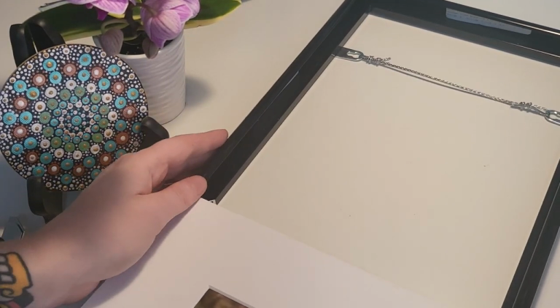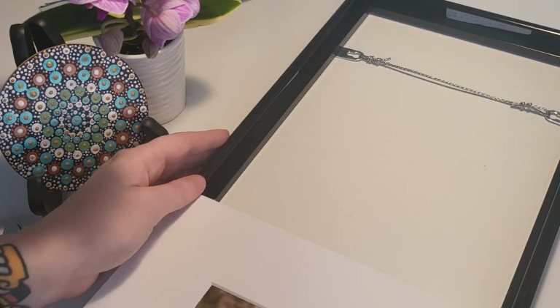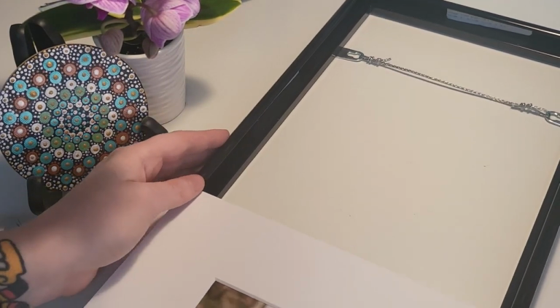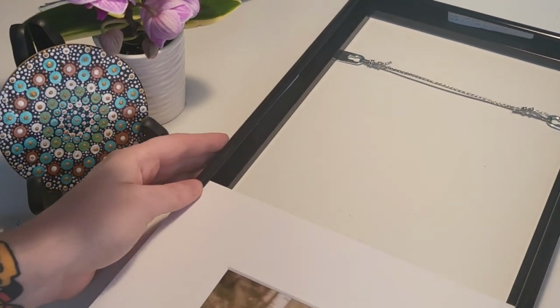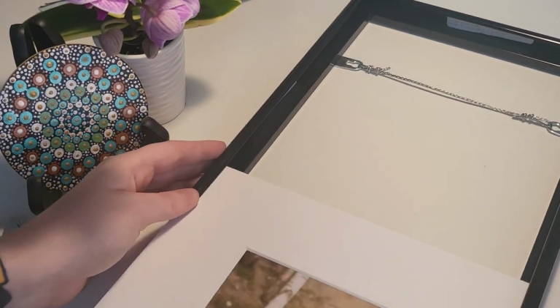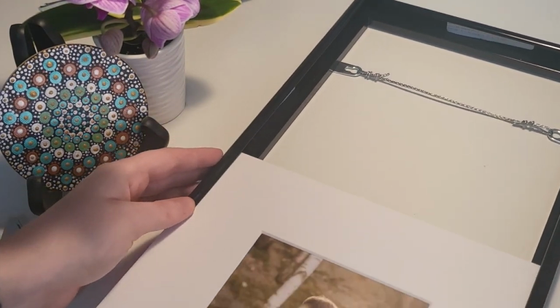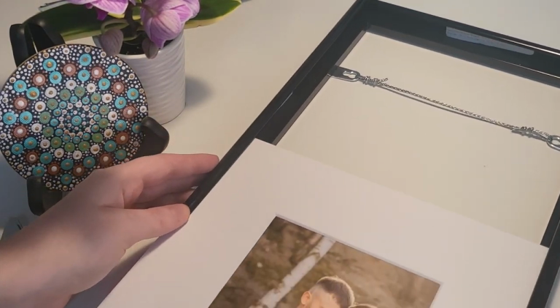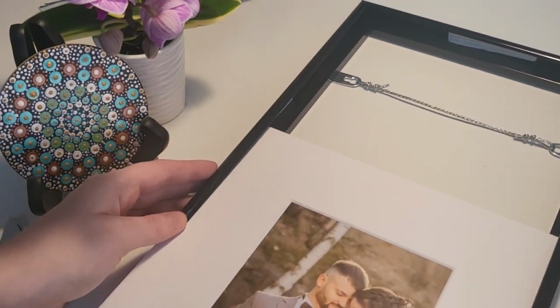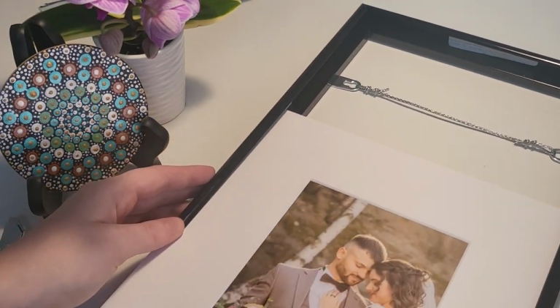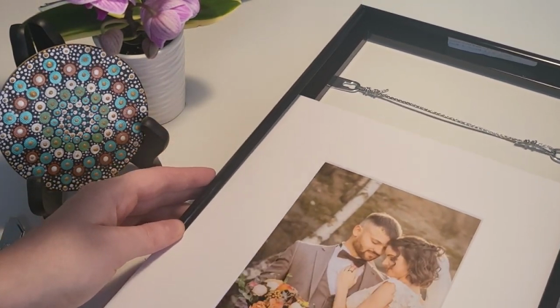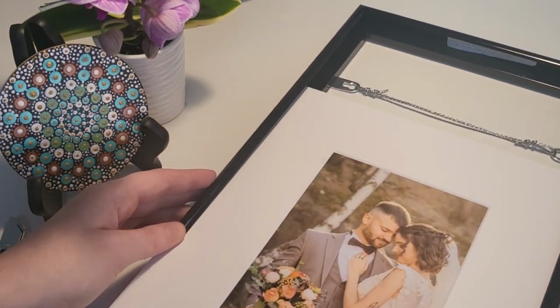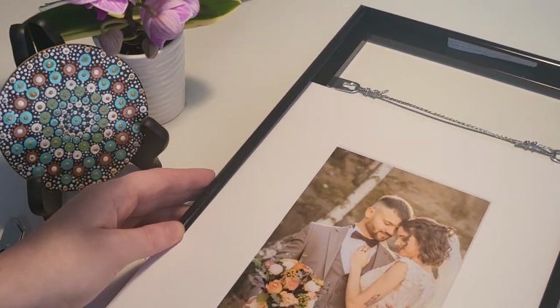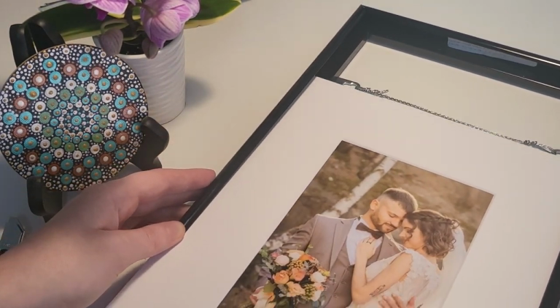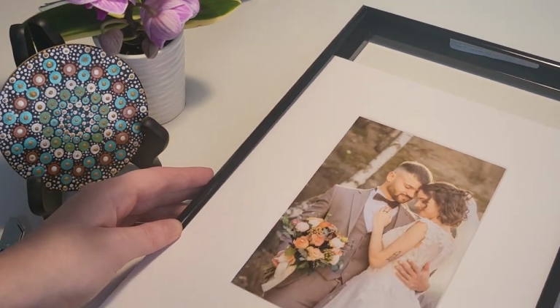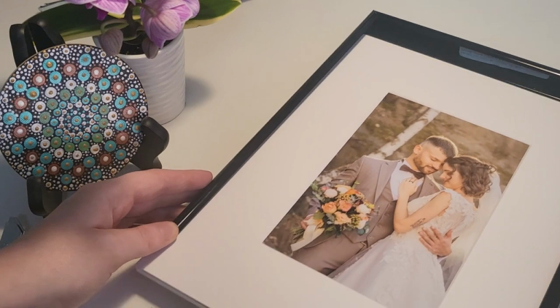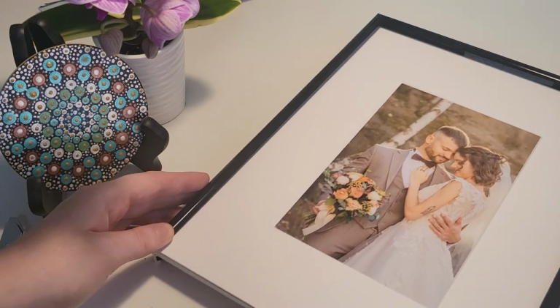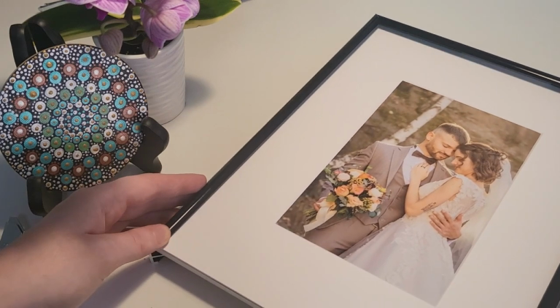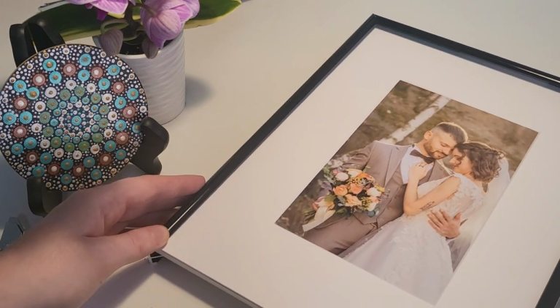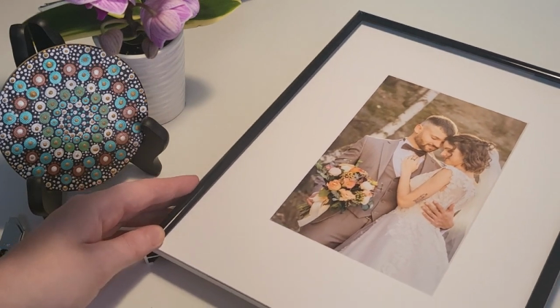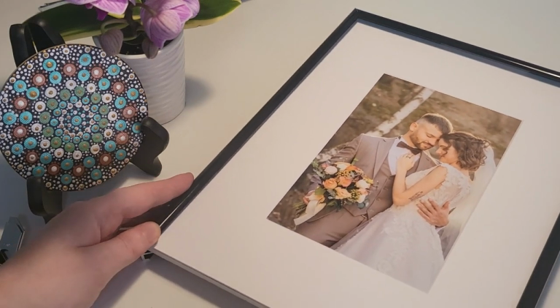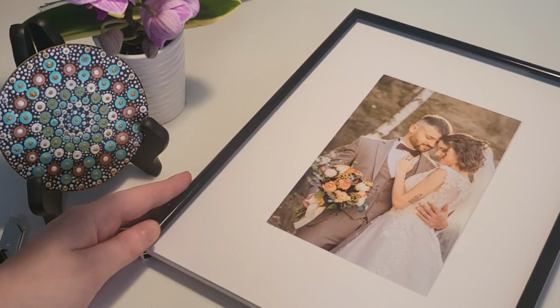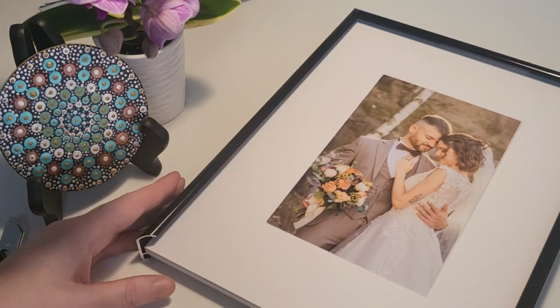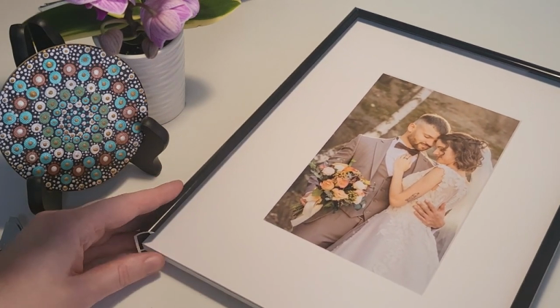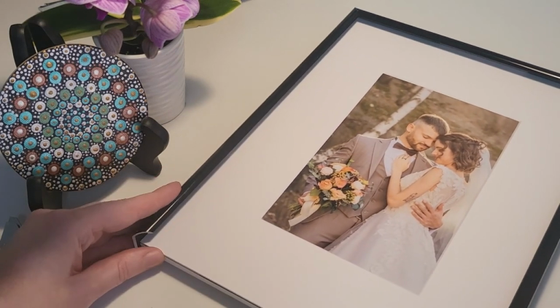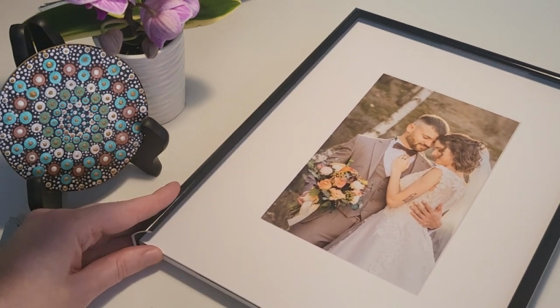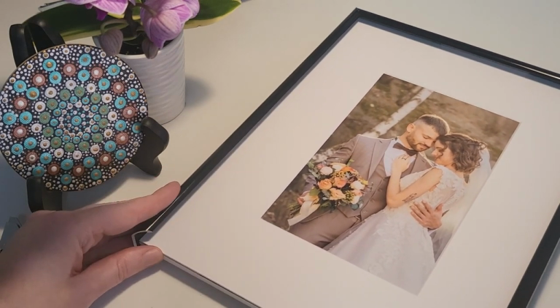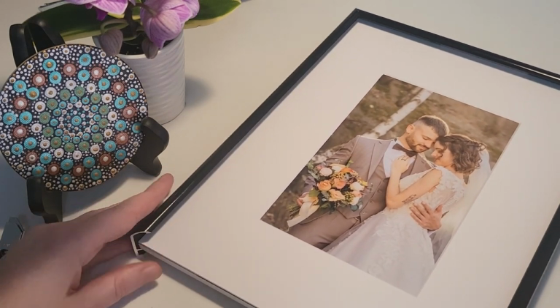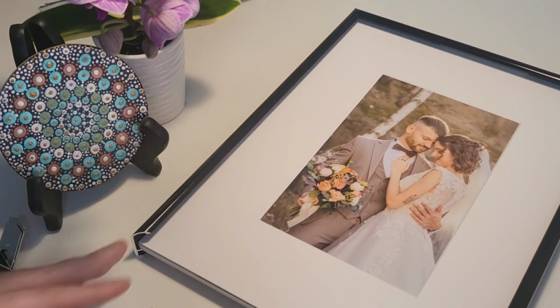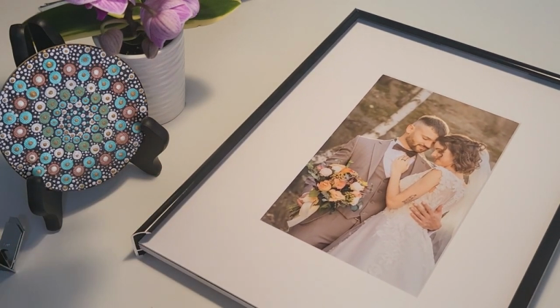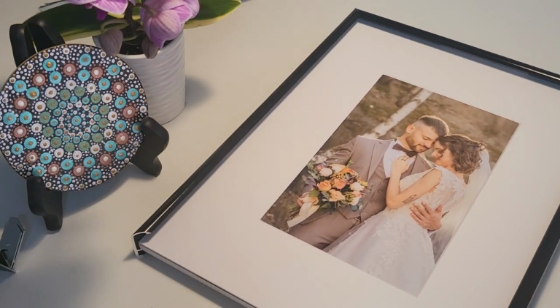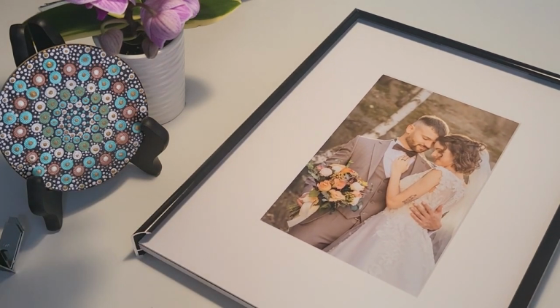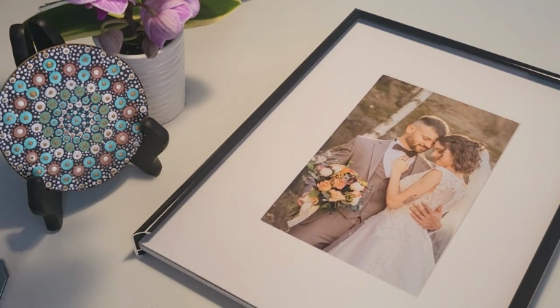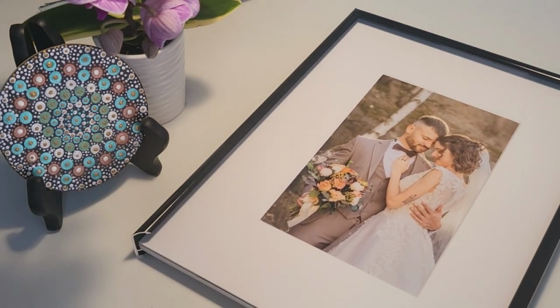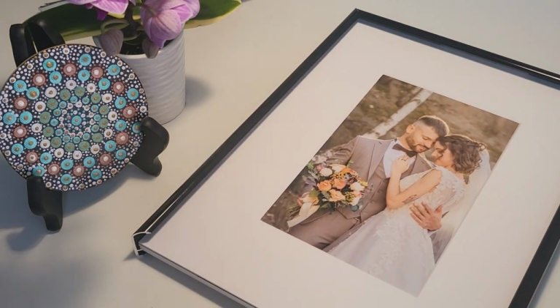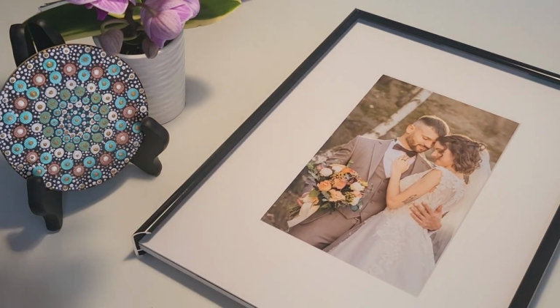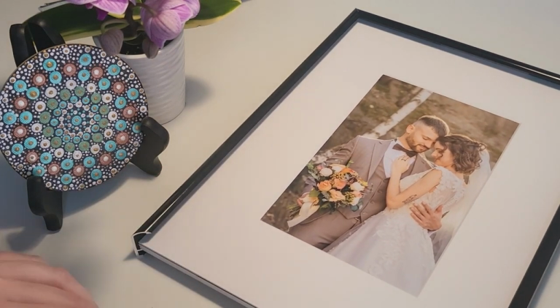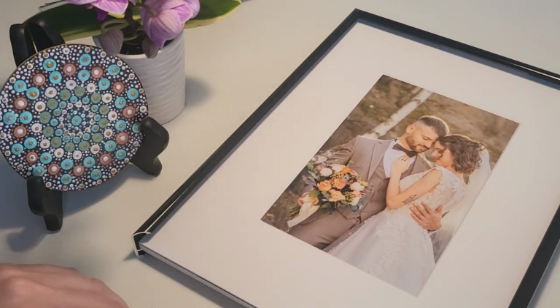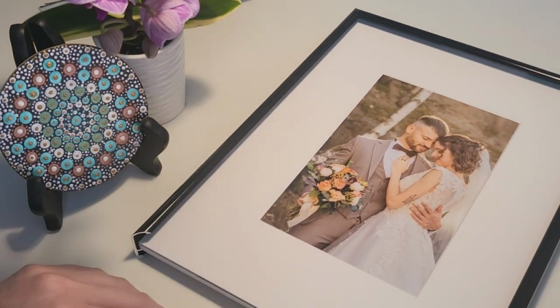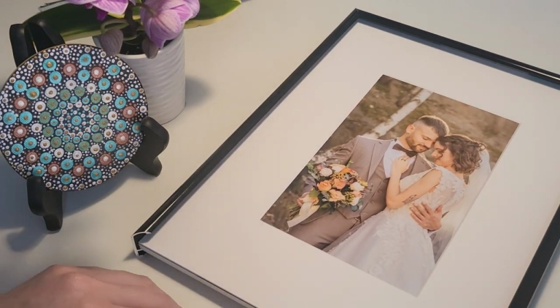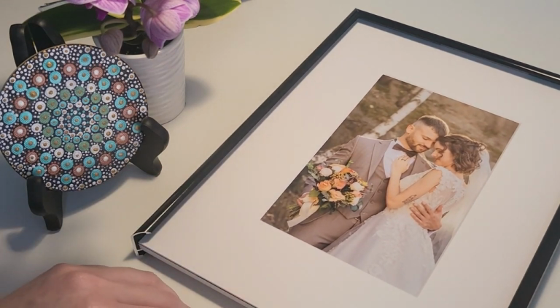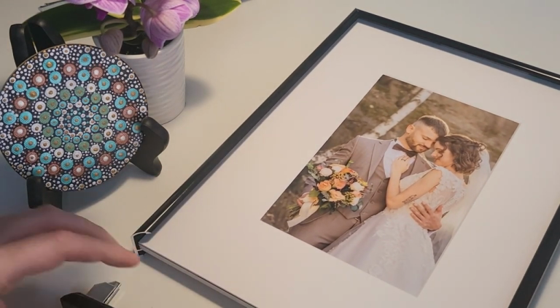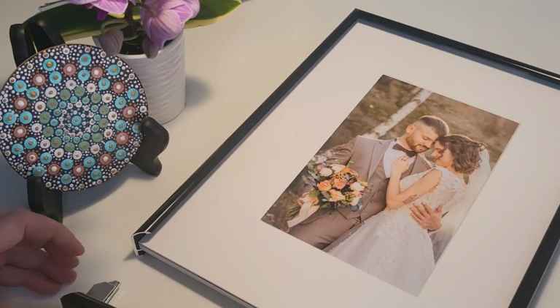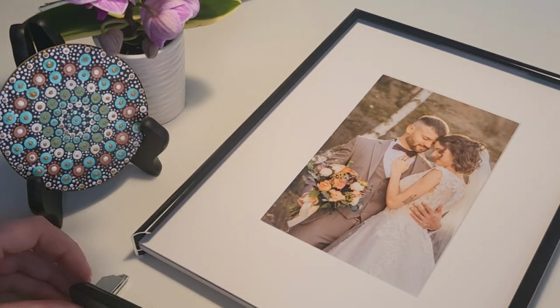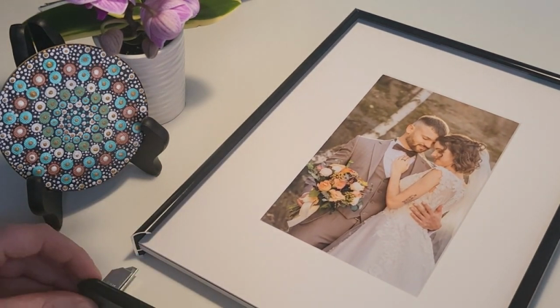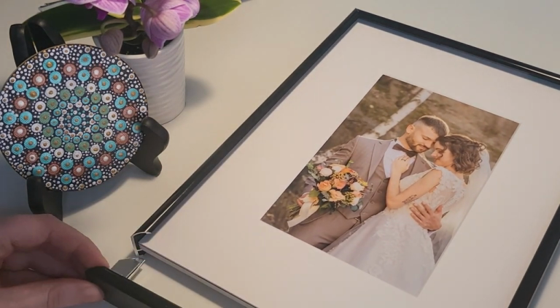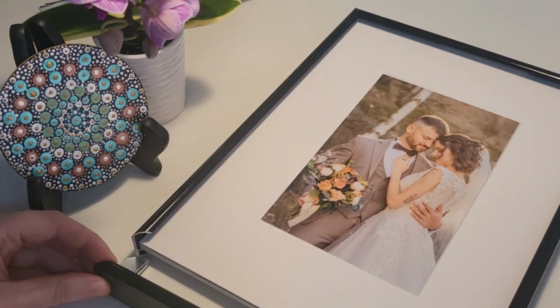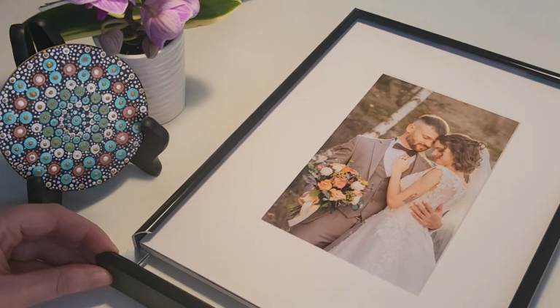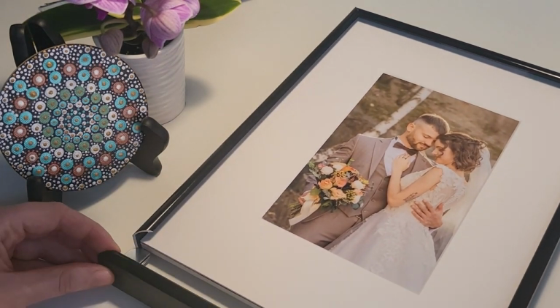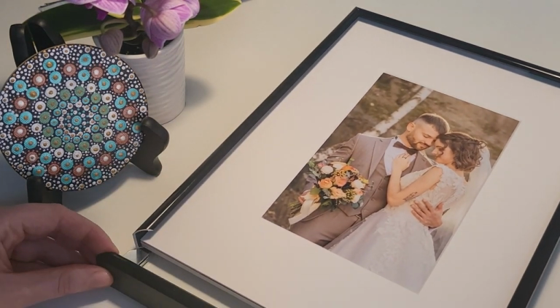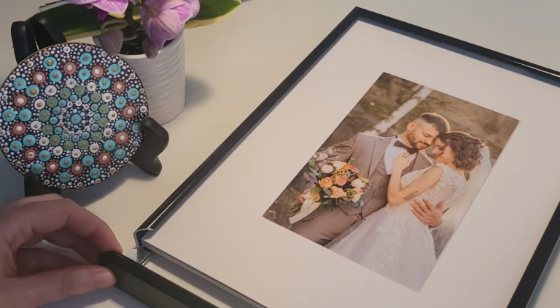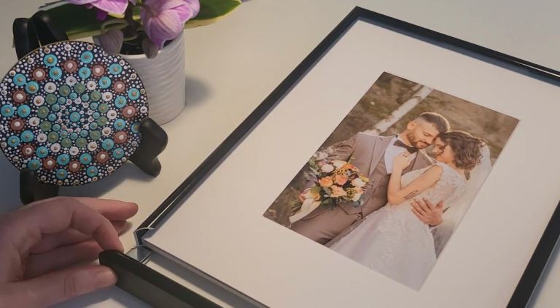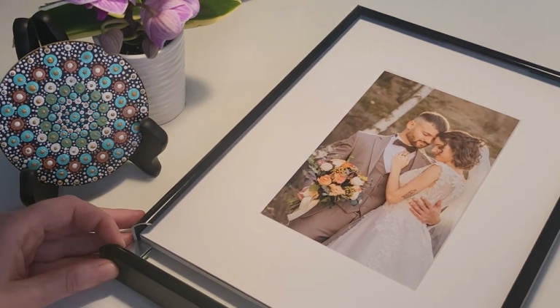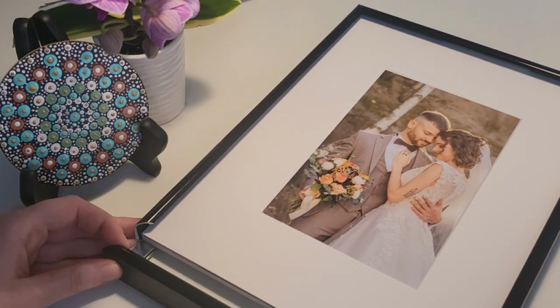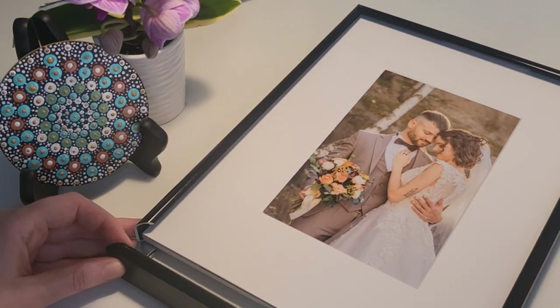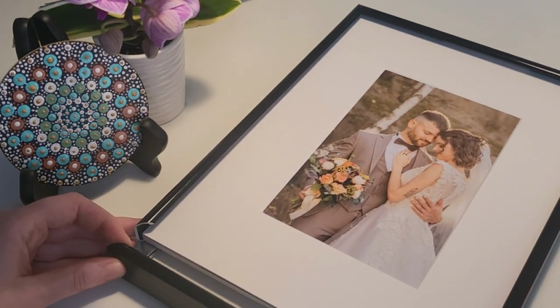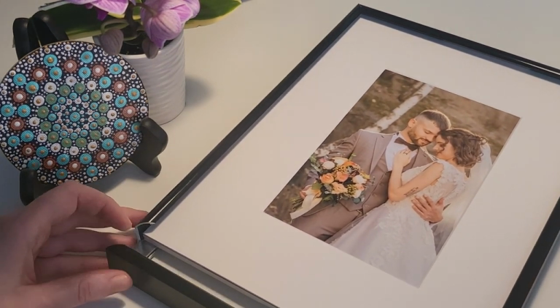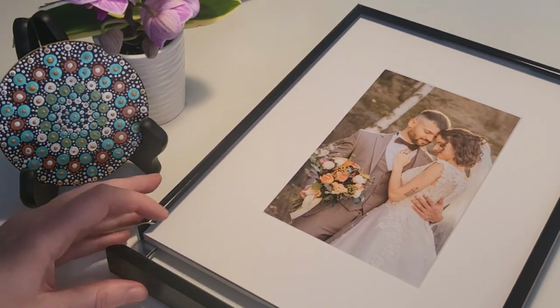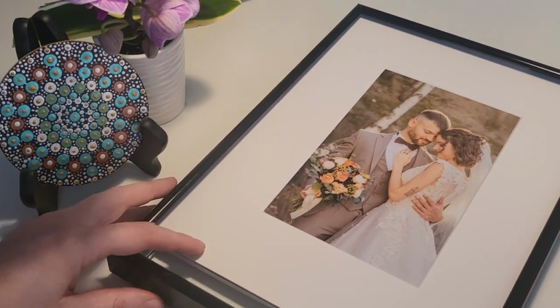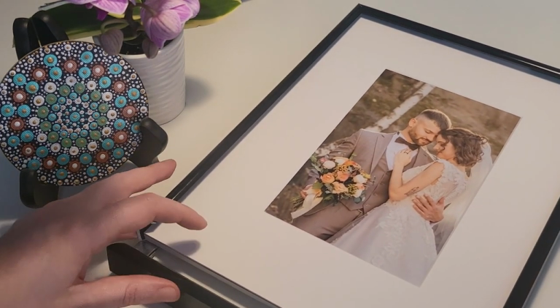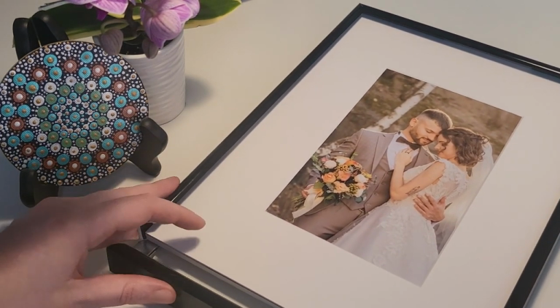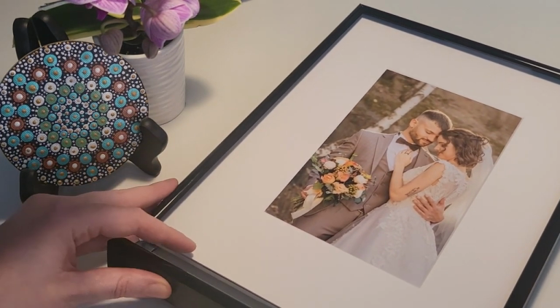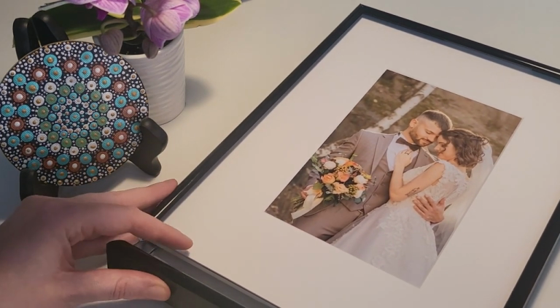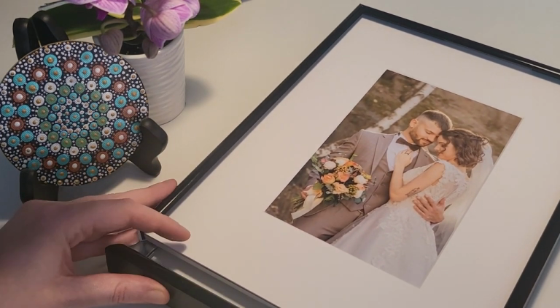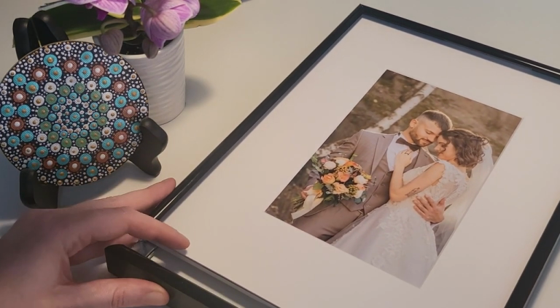With your mat board, artwork, and backing in place, slip off the acrylic cover and reassemble the frame as you would normally.